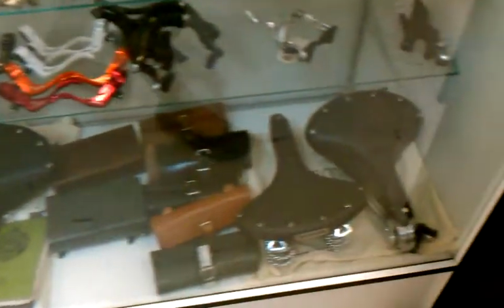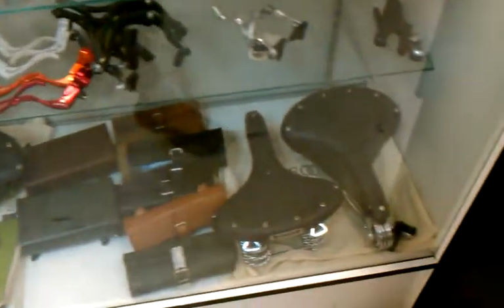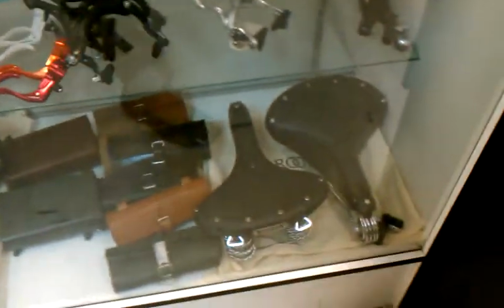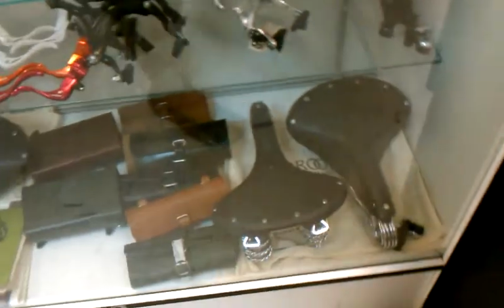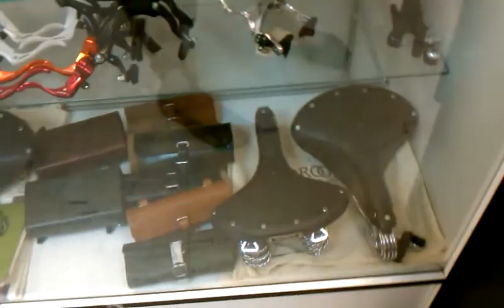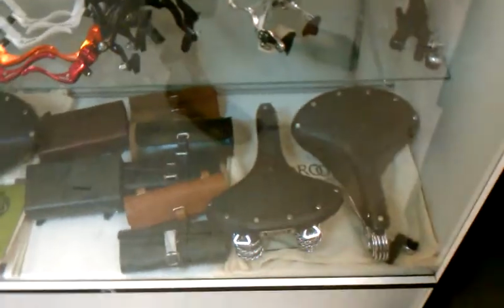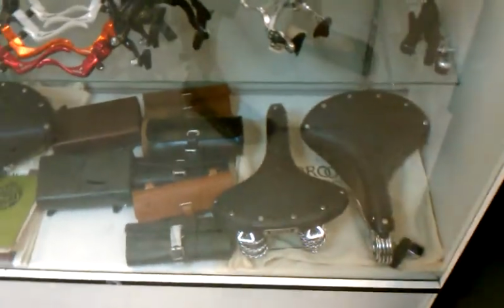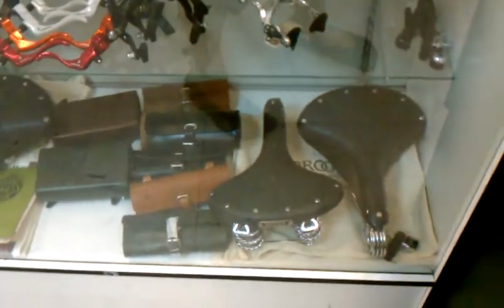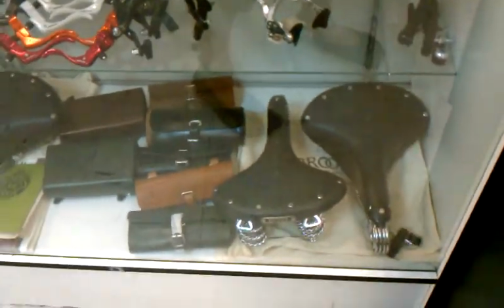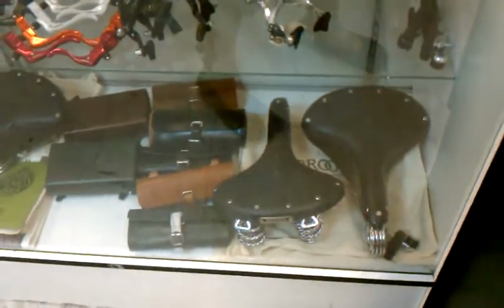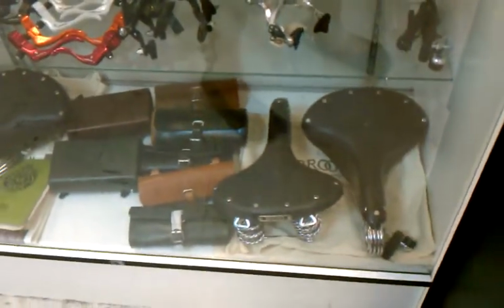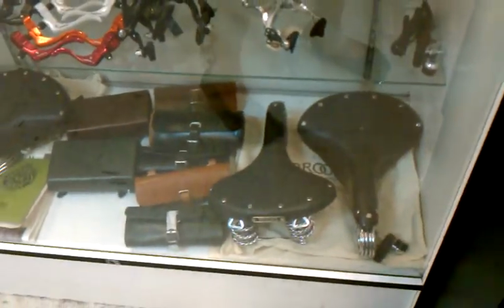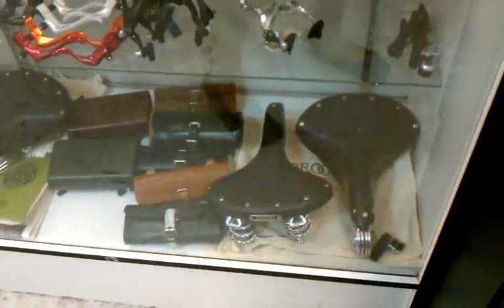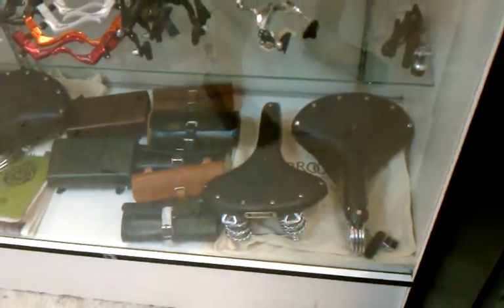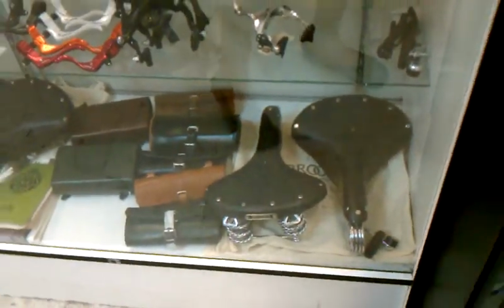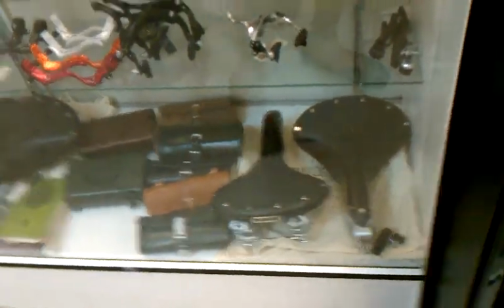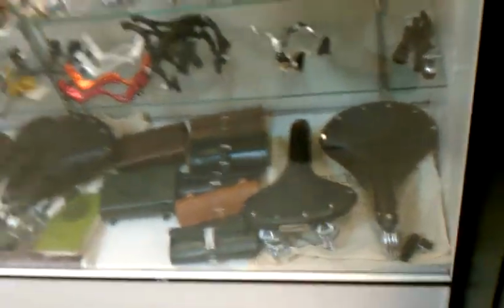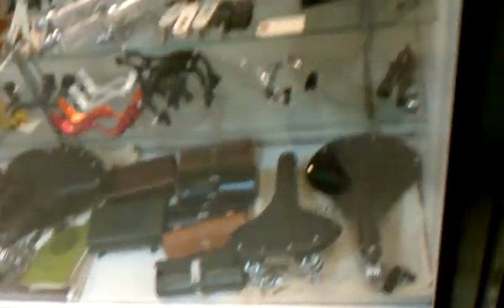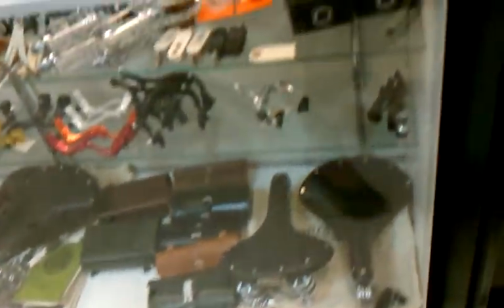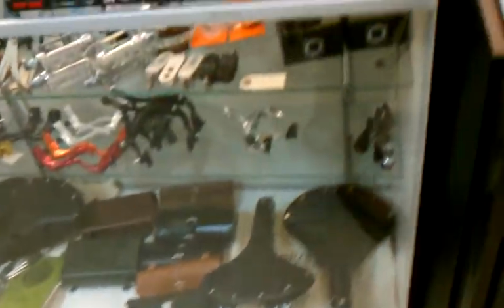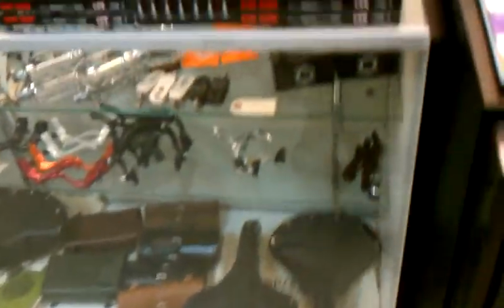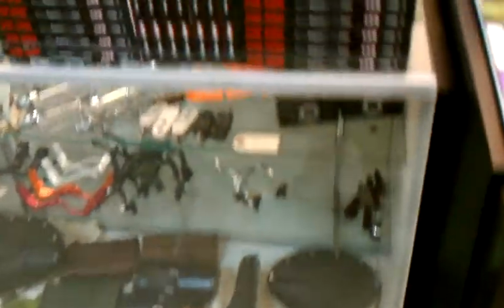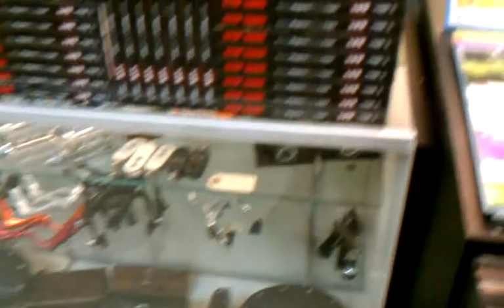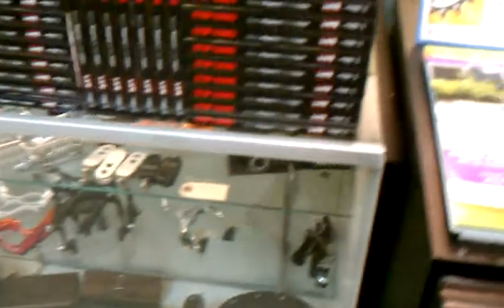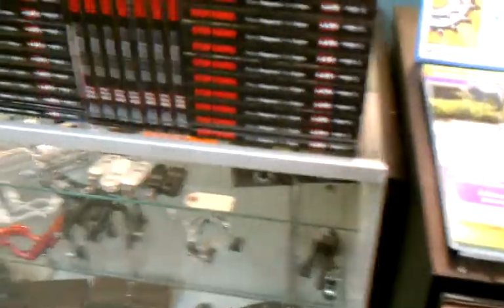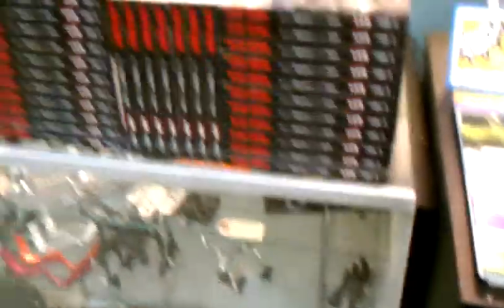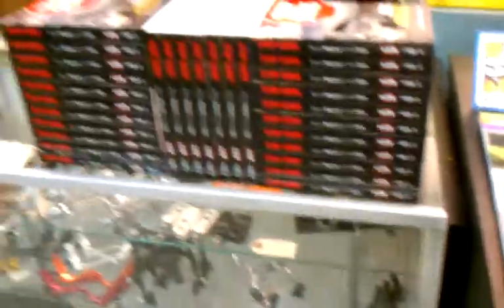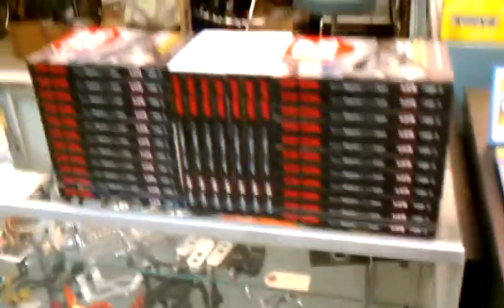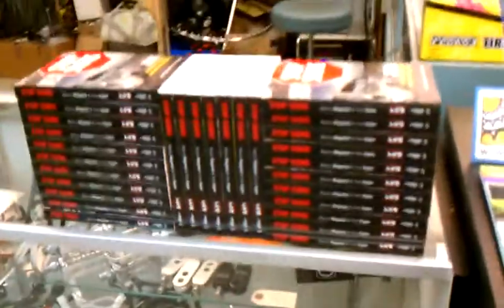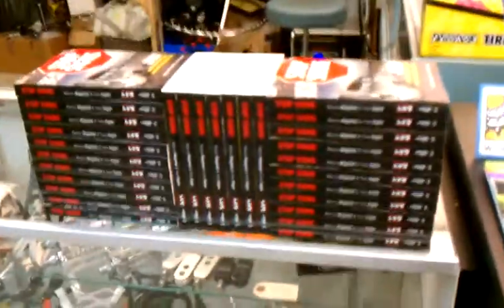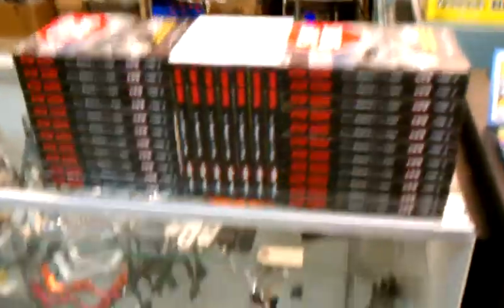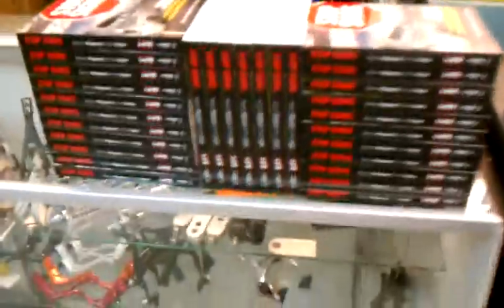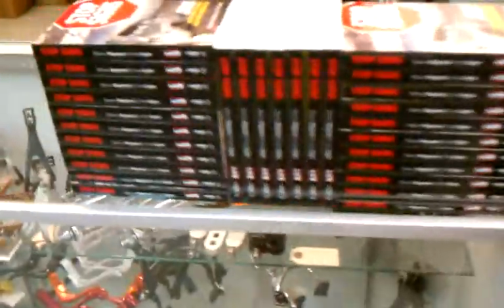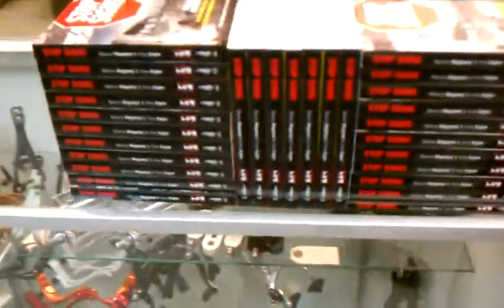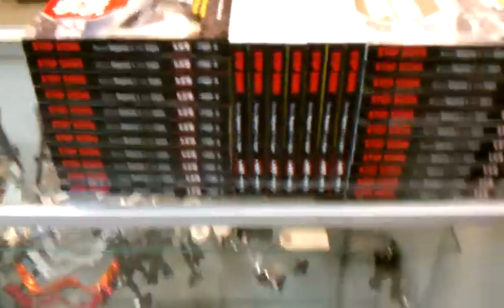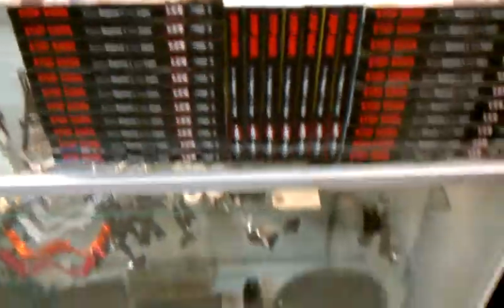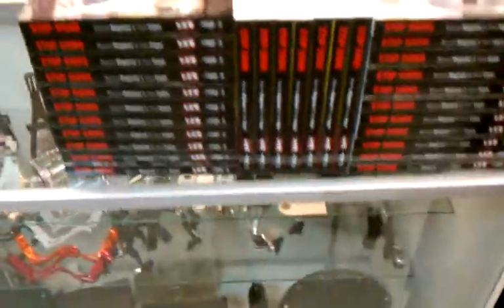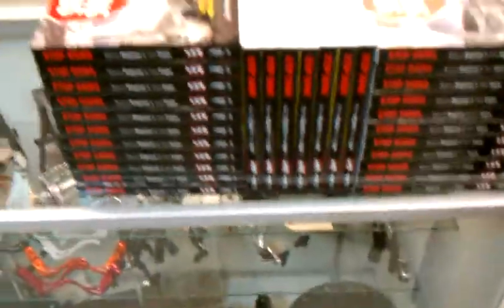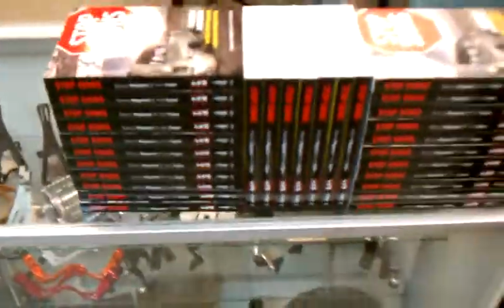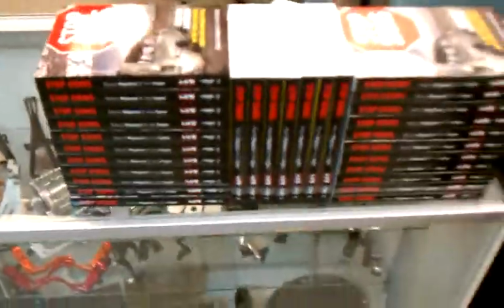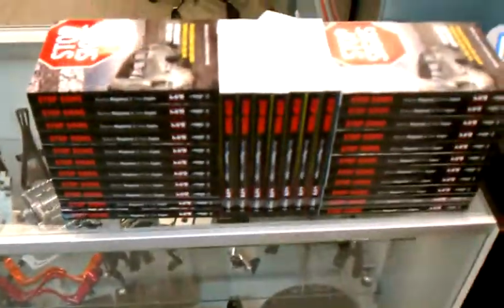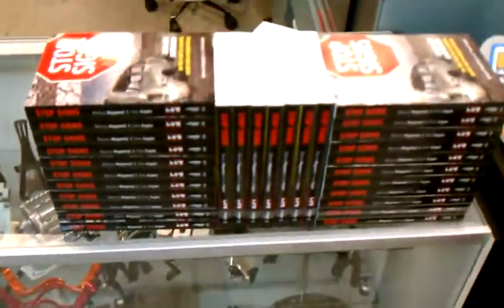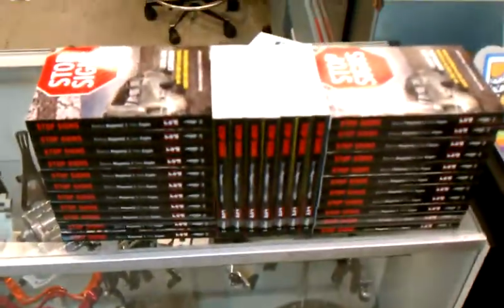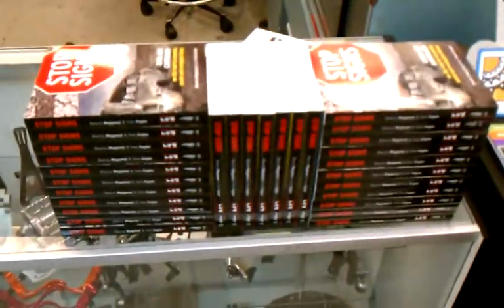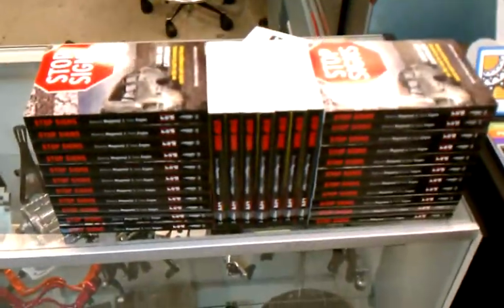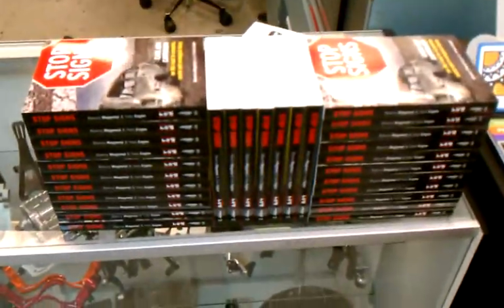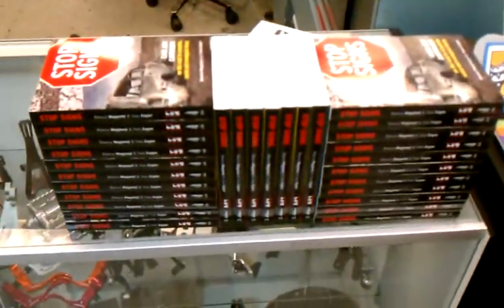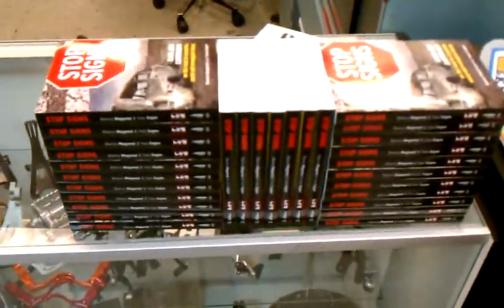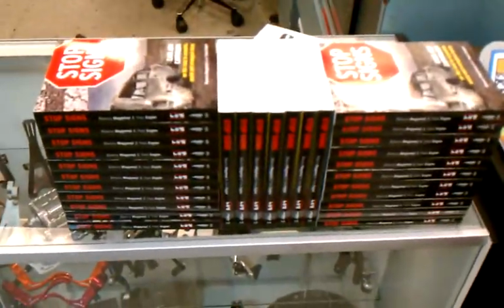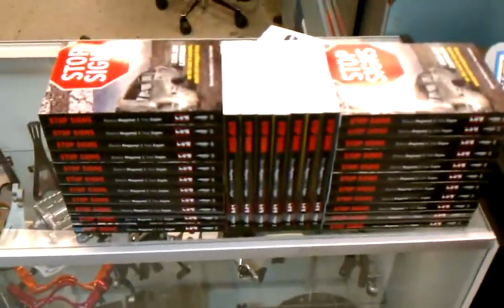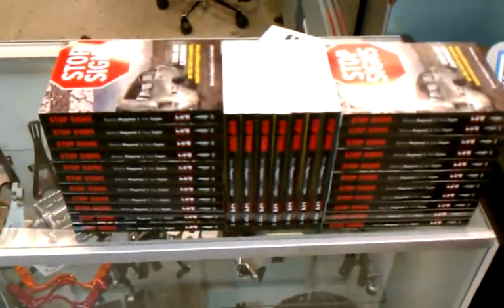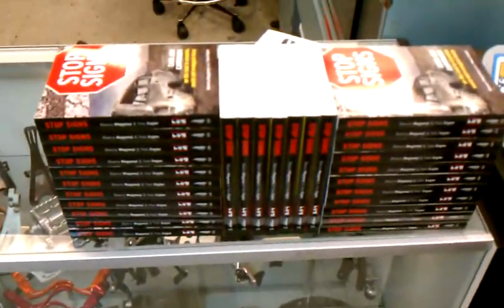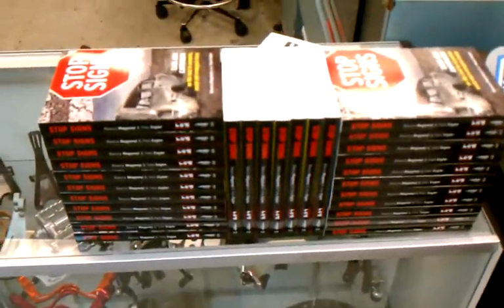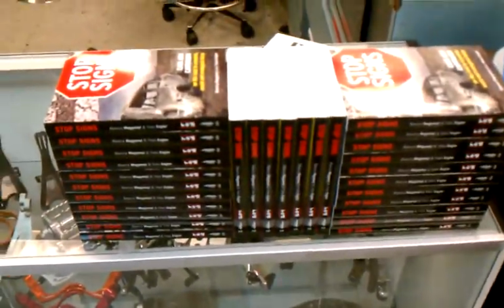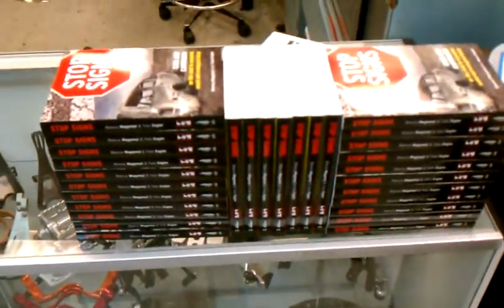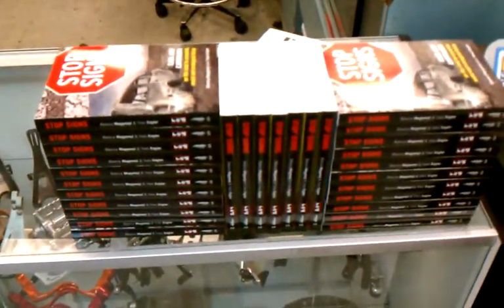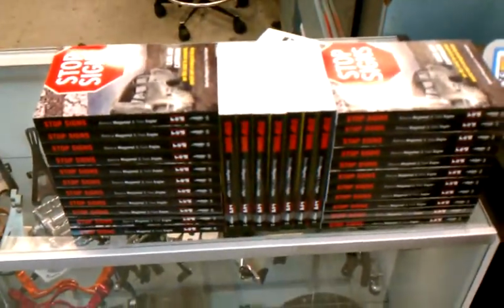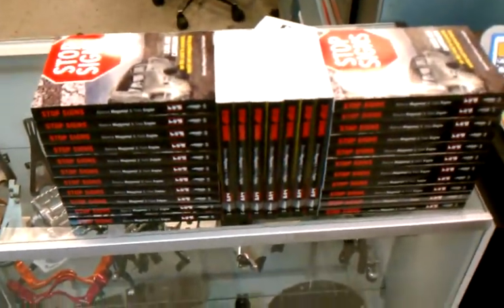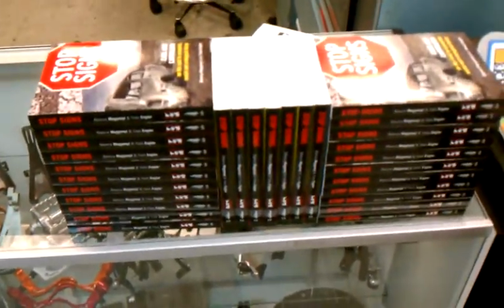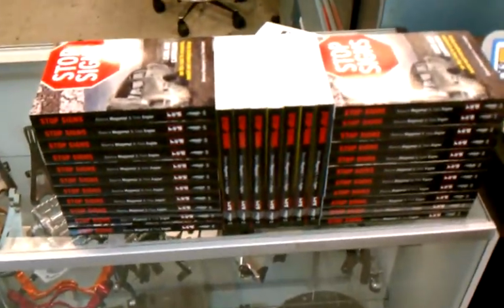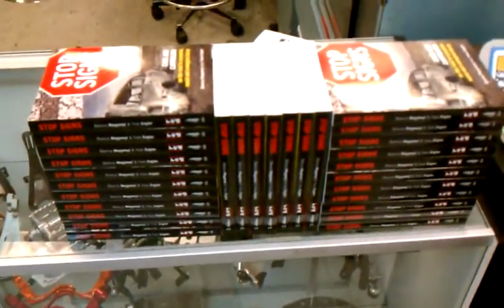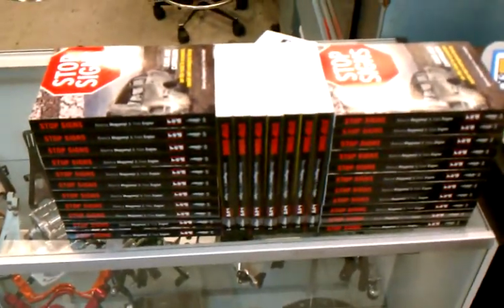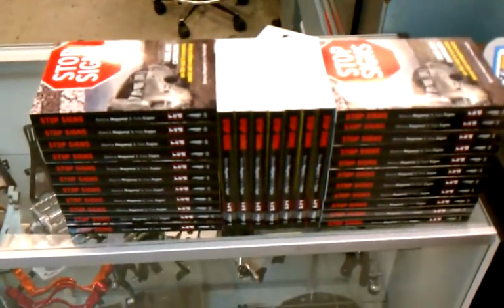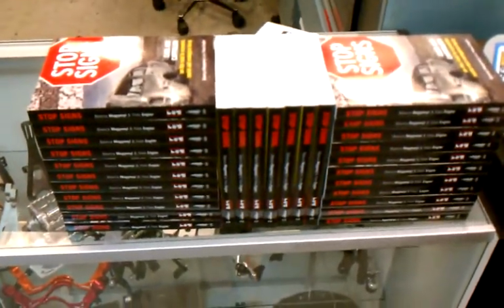Whole host of V33s right now. We're selling this book, Stop Sign, from Yves Engler and Bianca Mugliani.